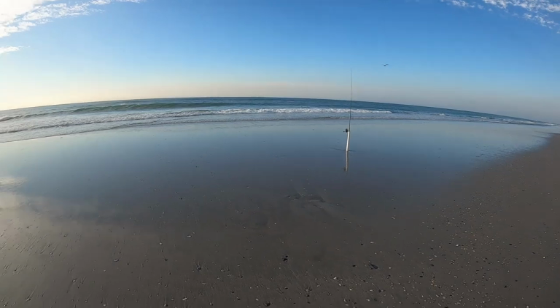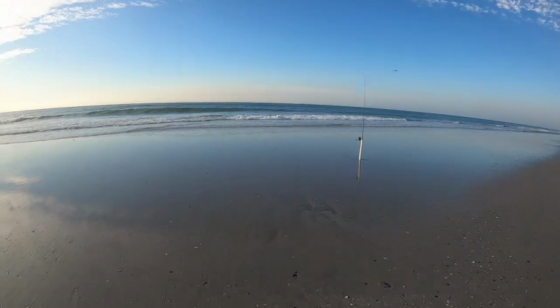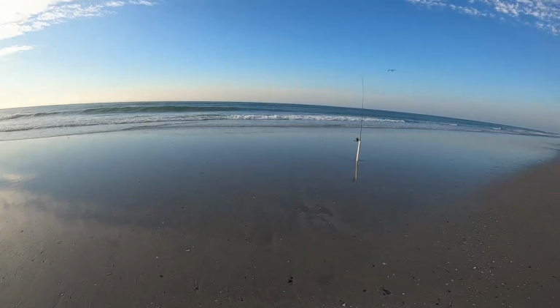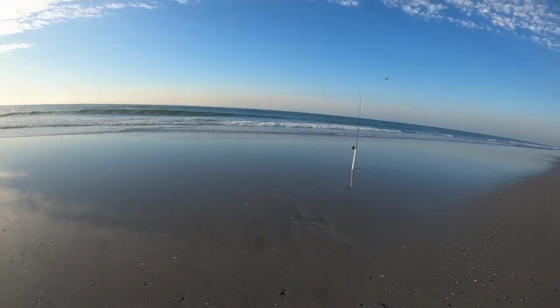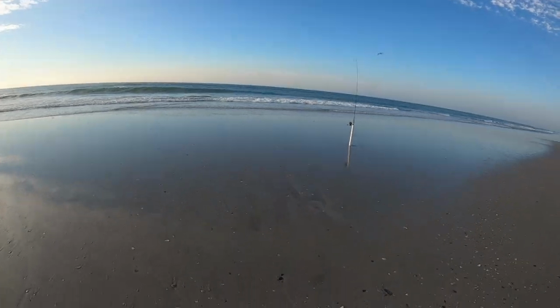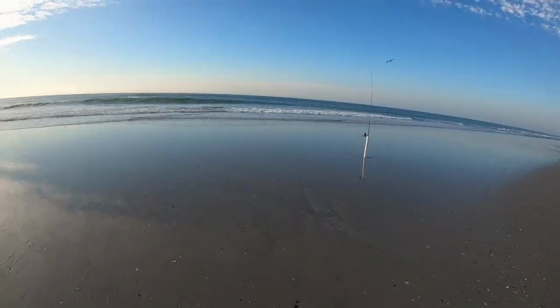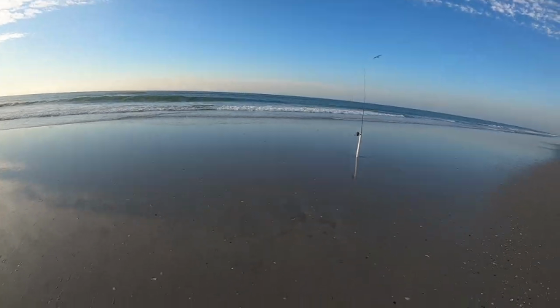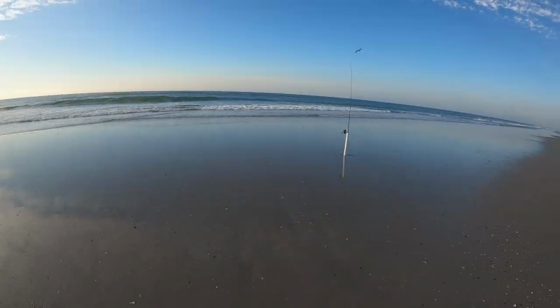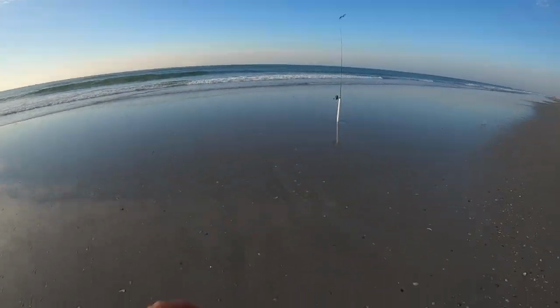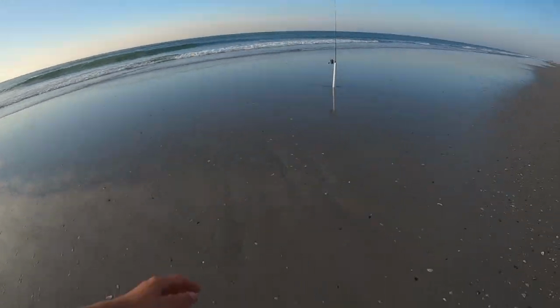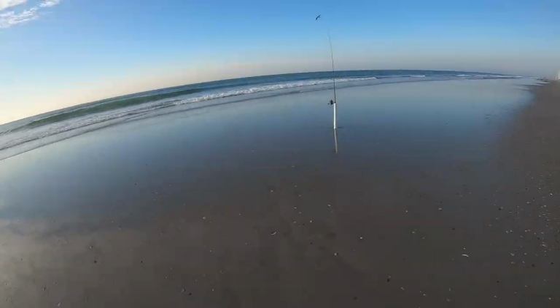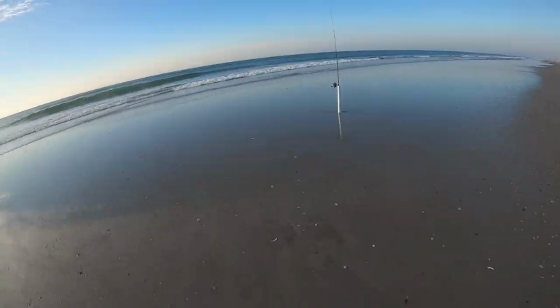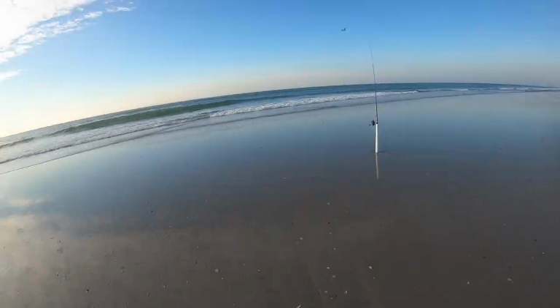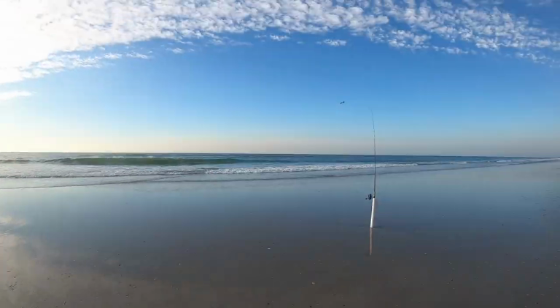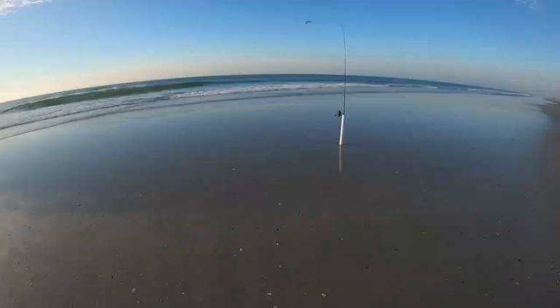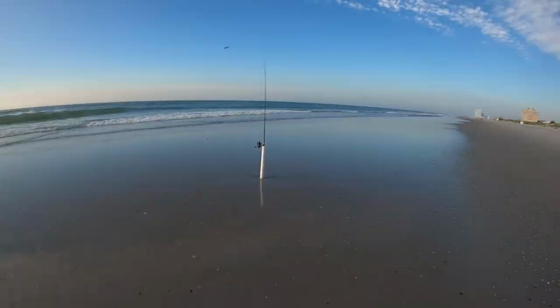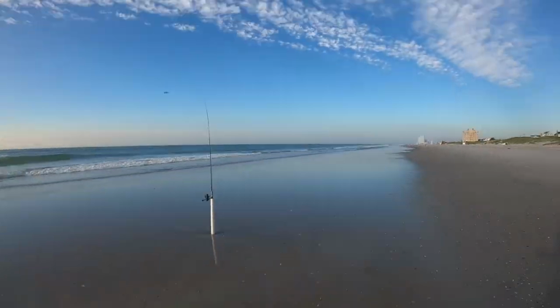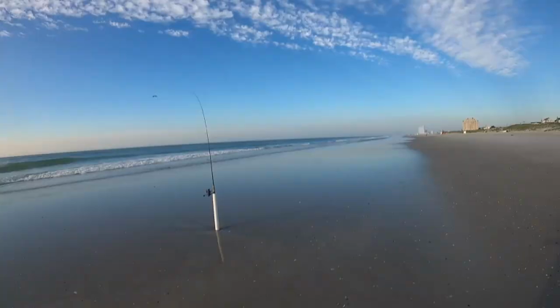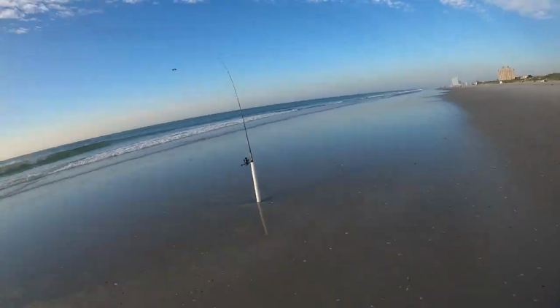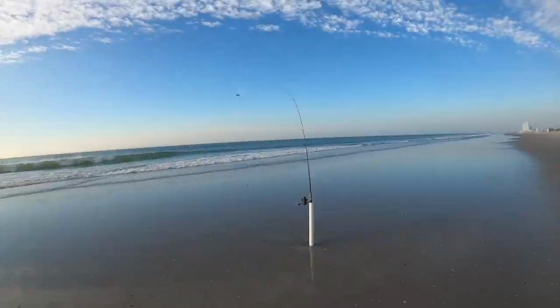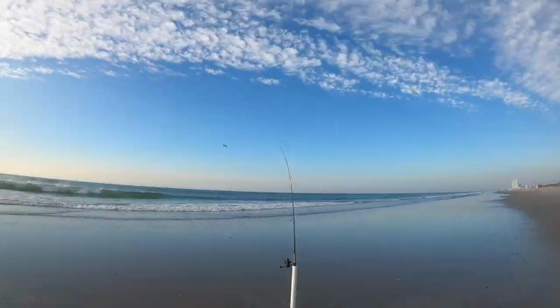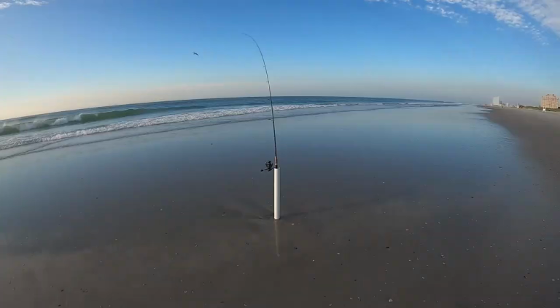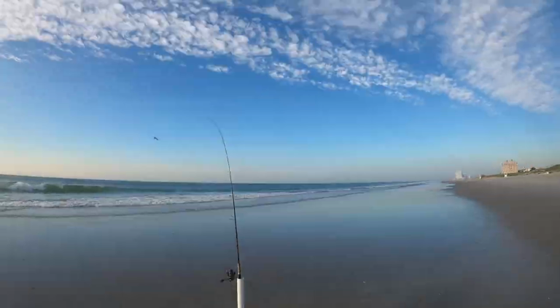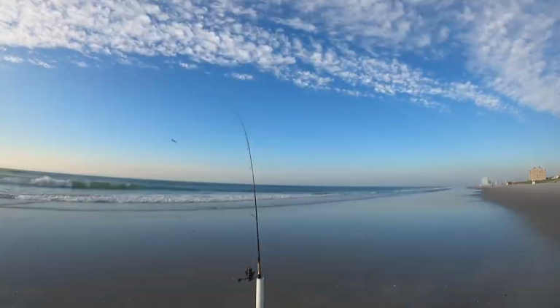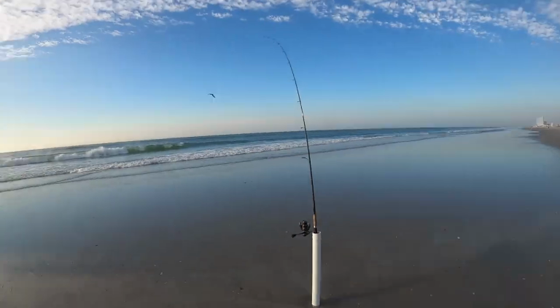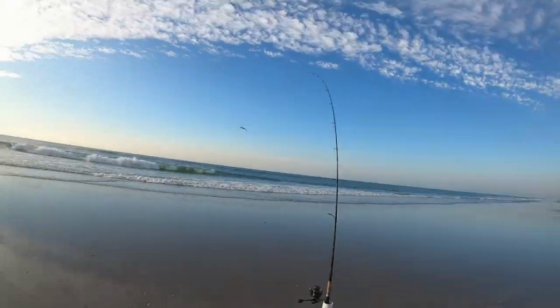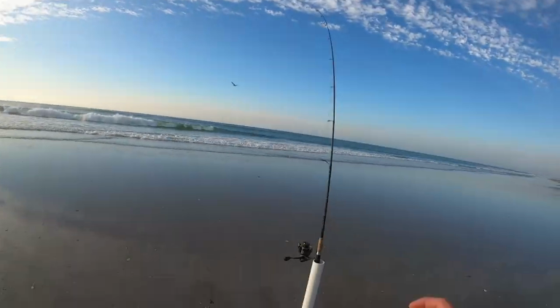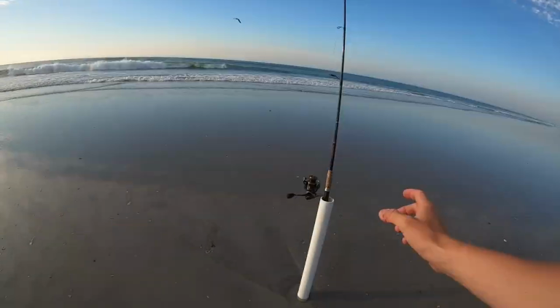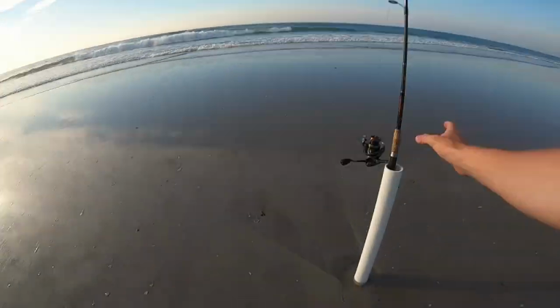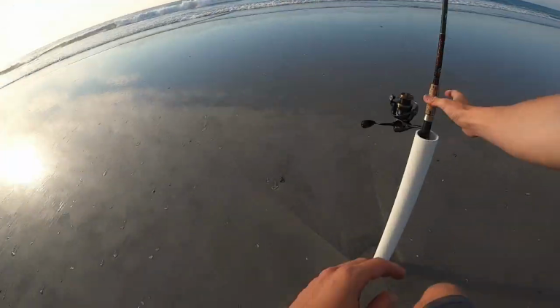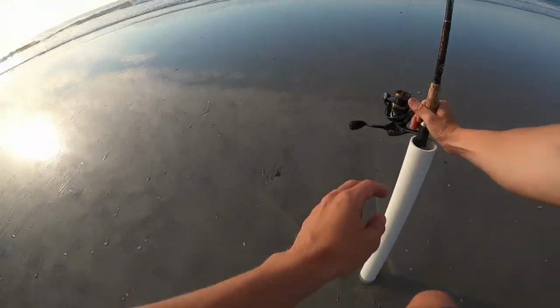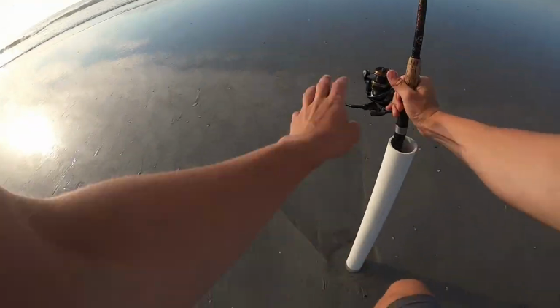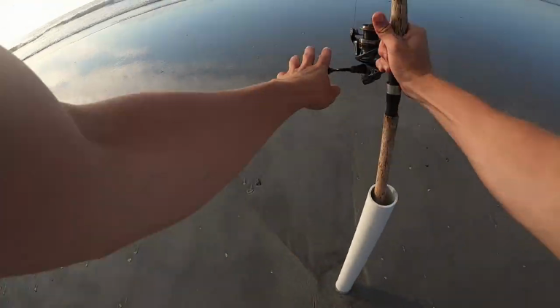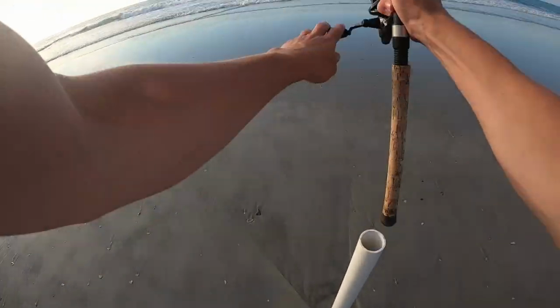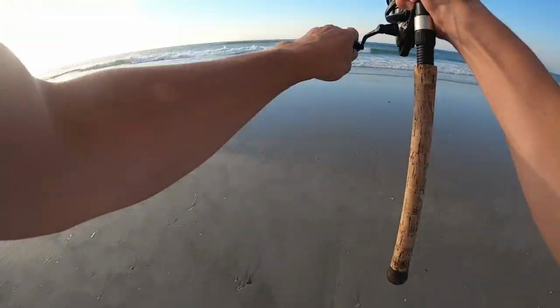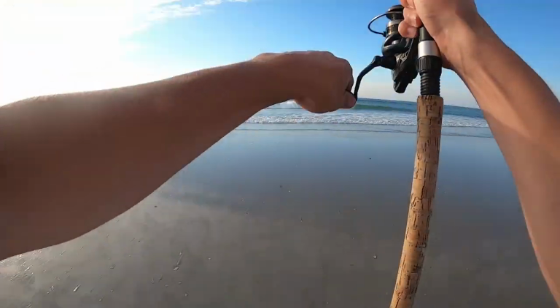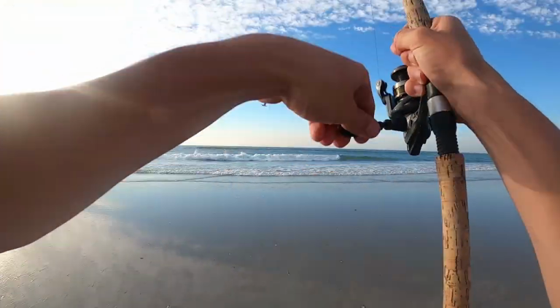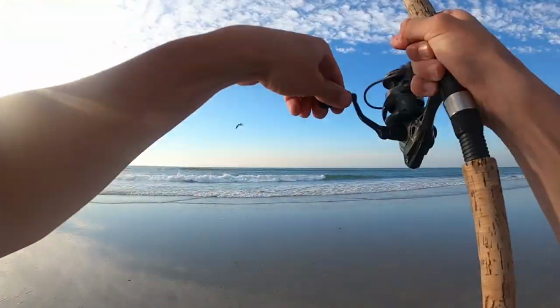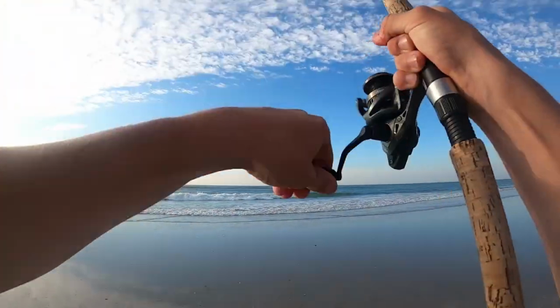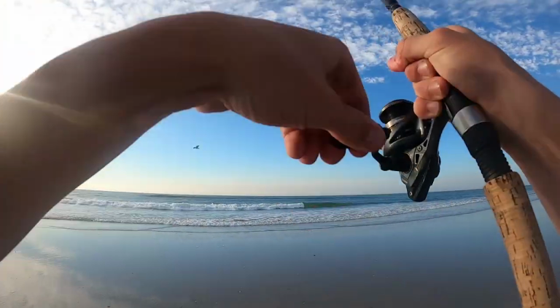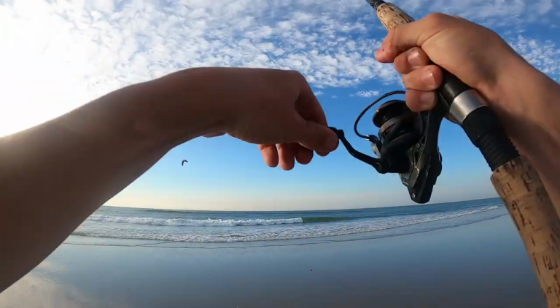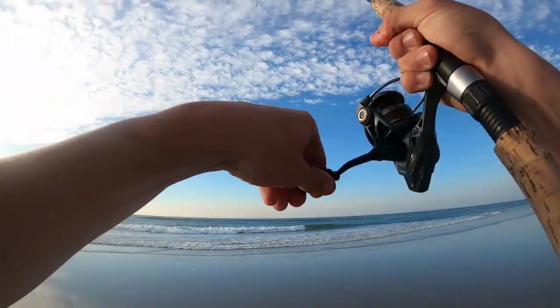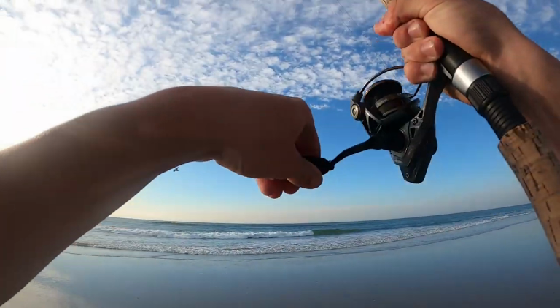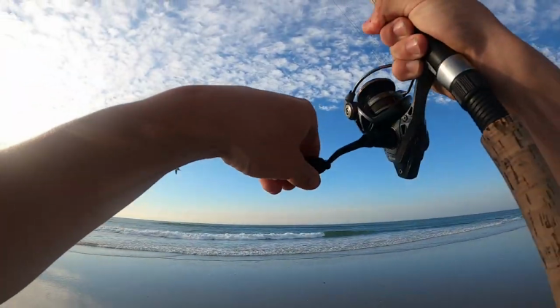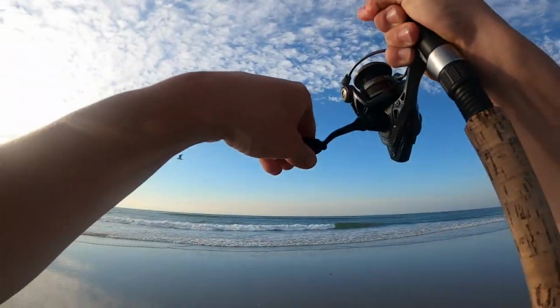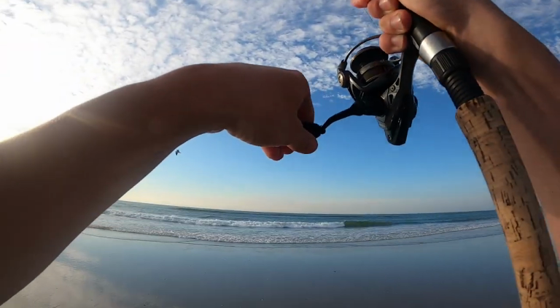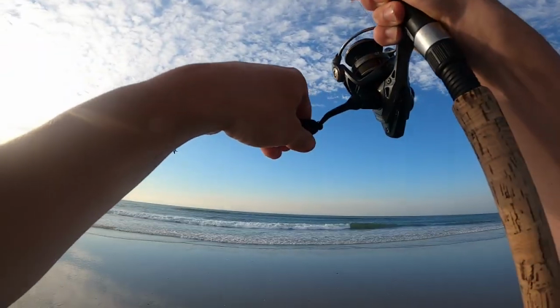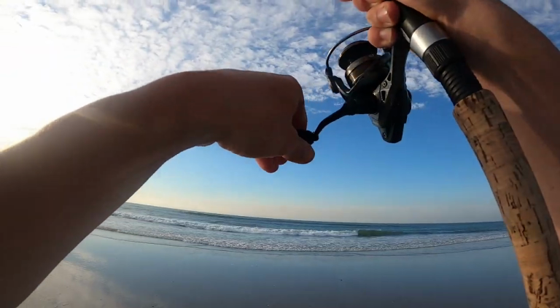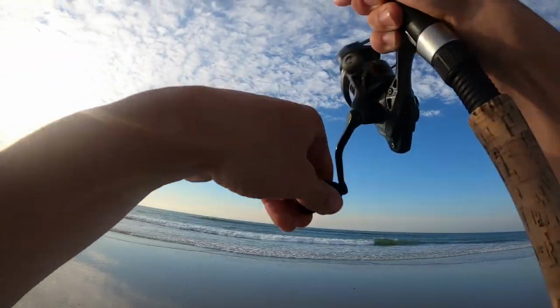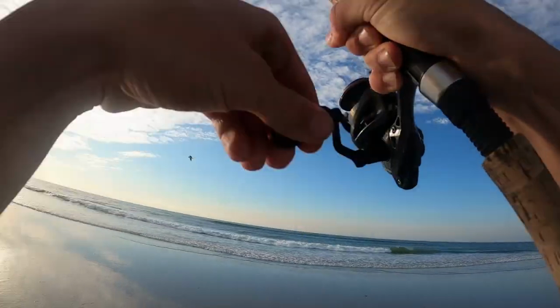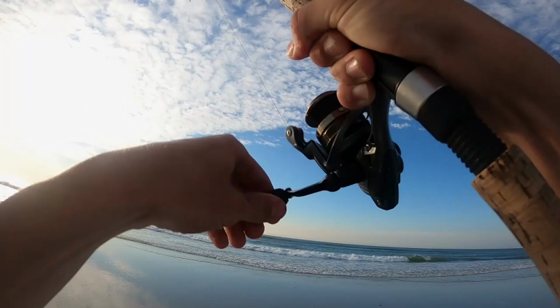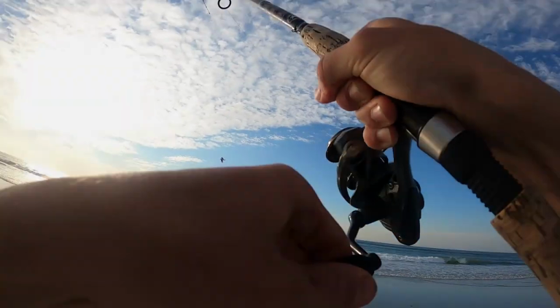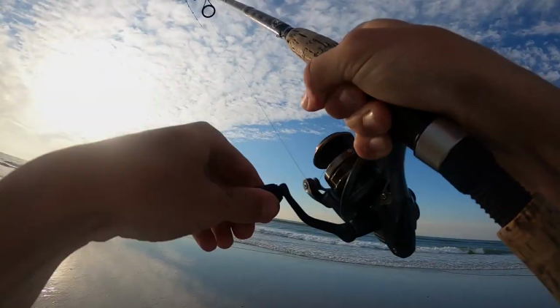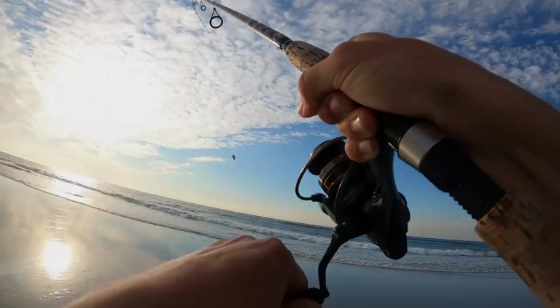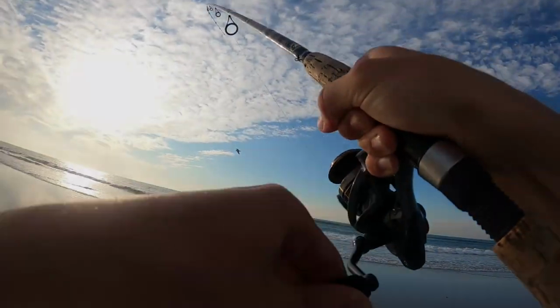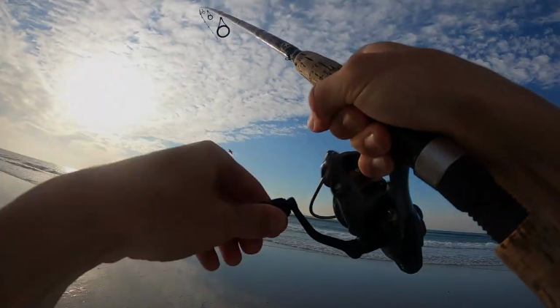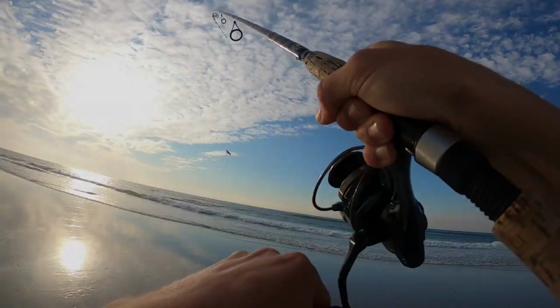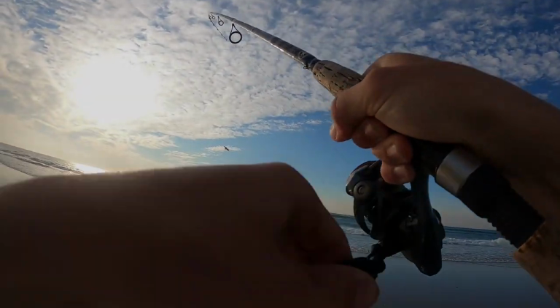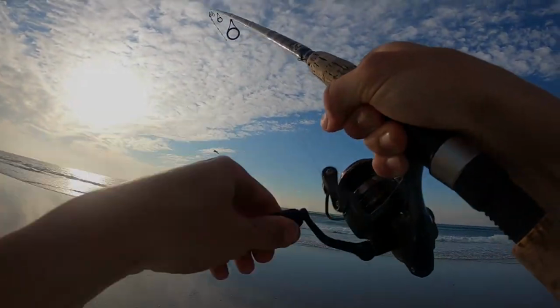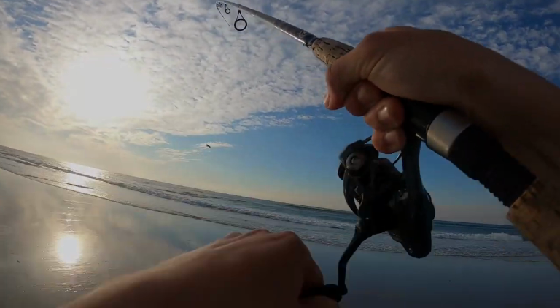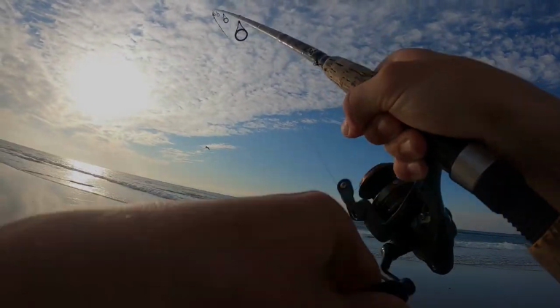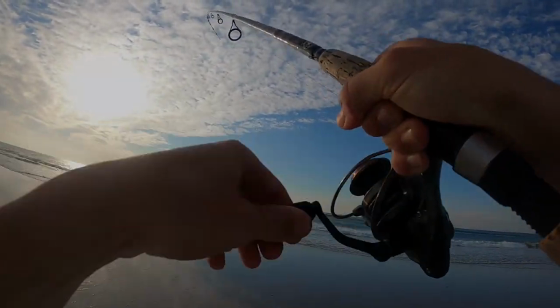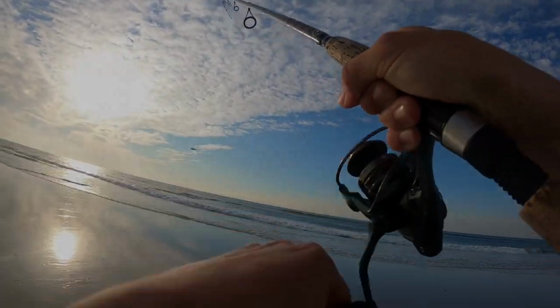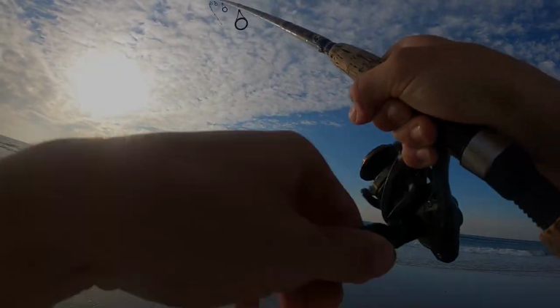That's a bite. There we go. Whoa, that's a good one, man. Look at that run. That's a hefty kingfish there, dude.